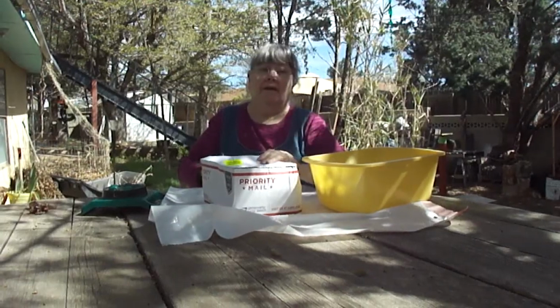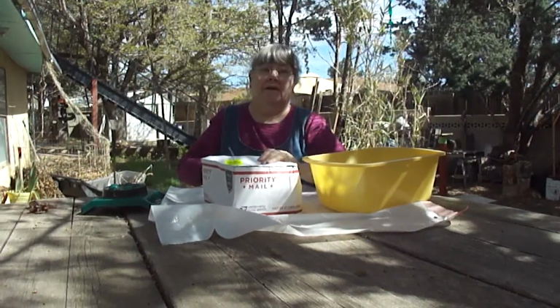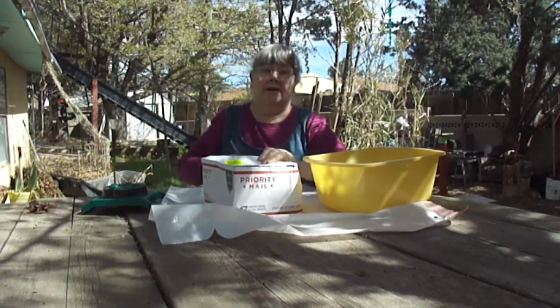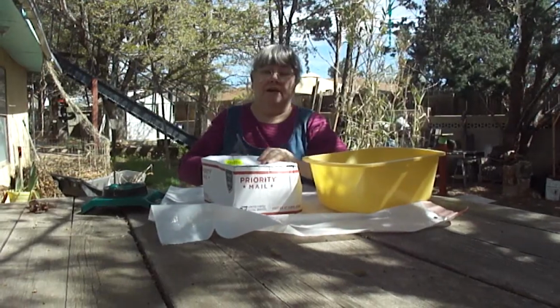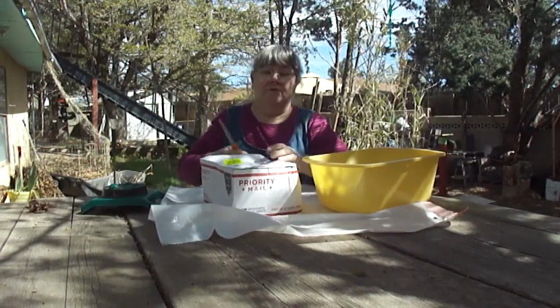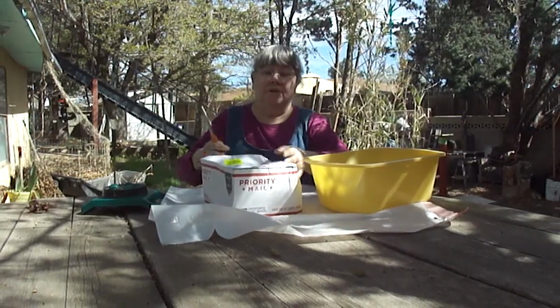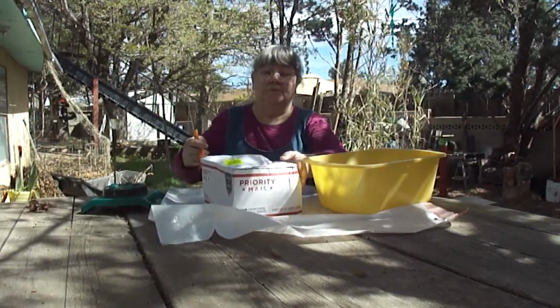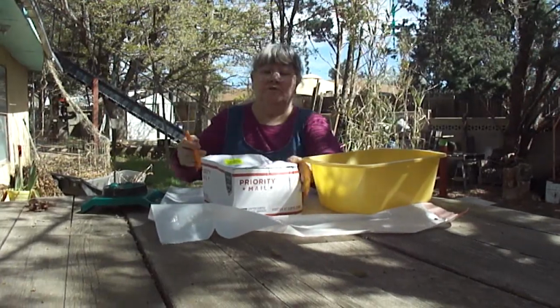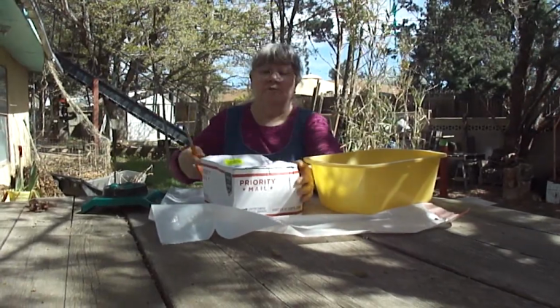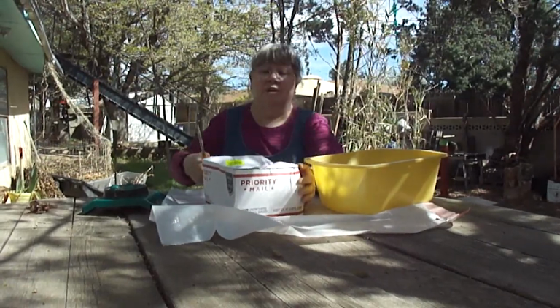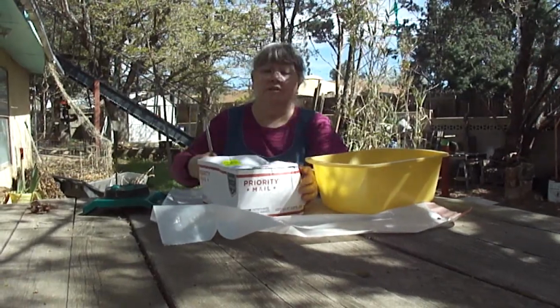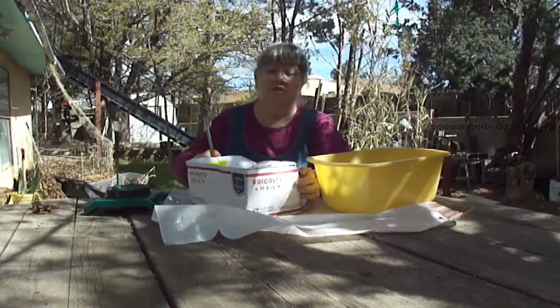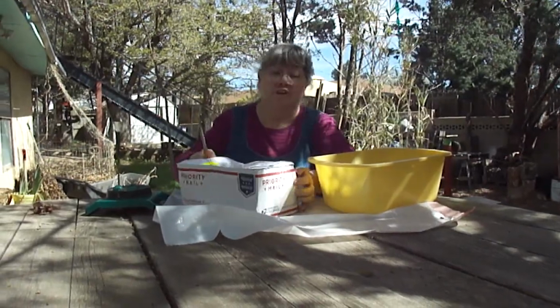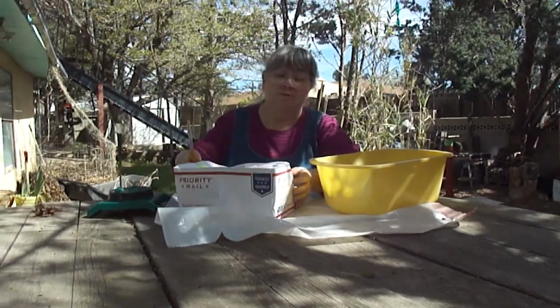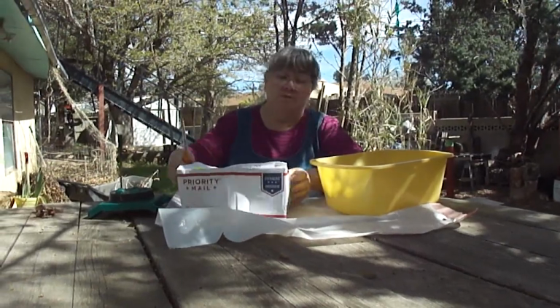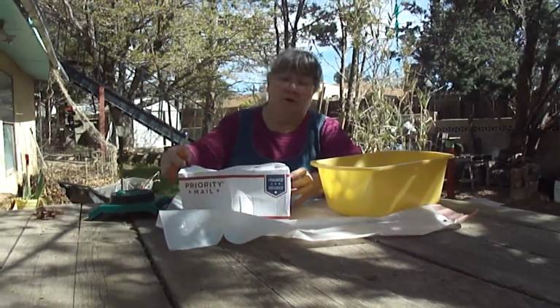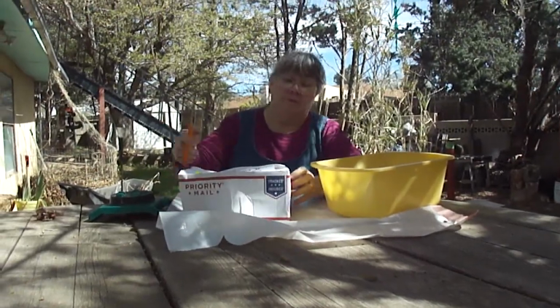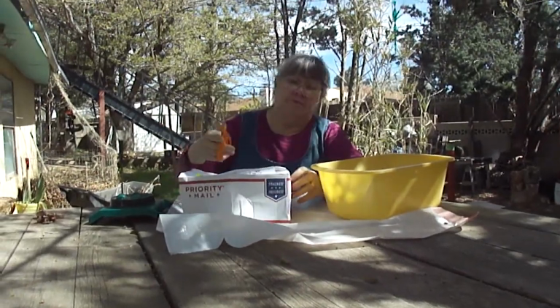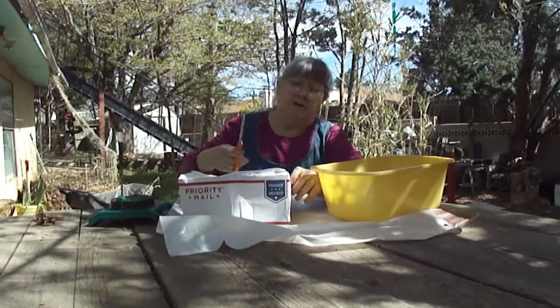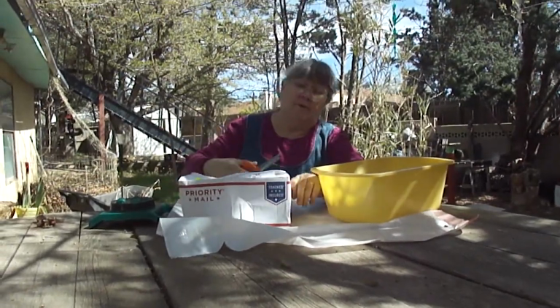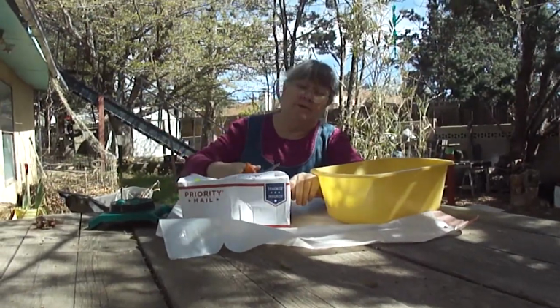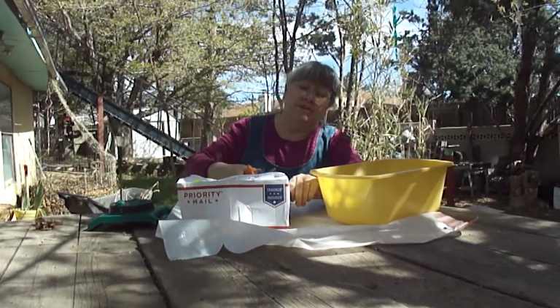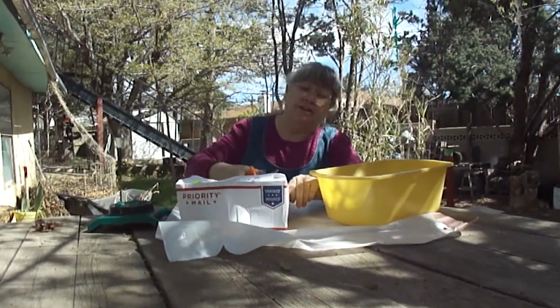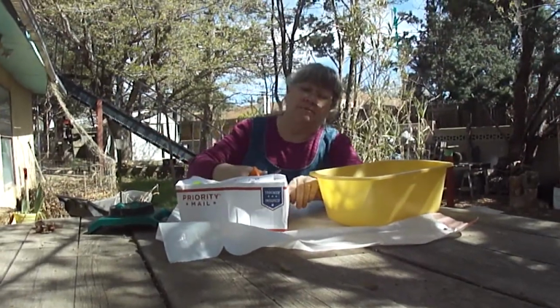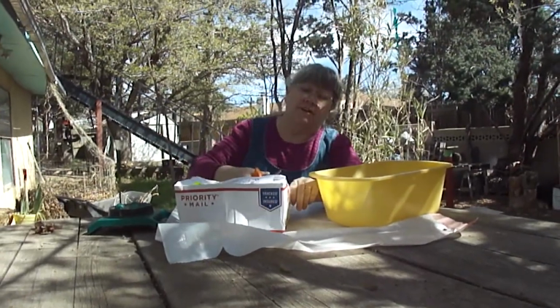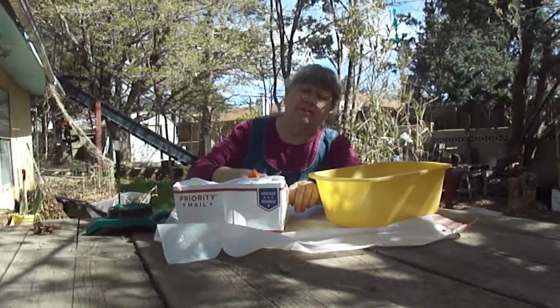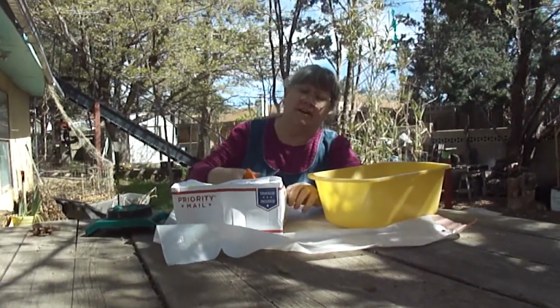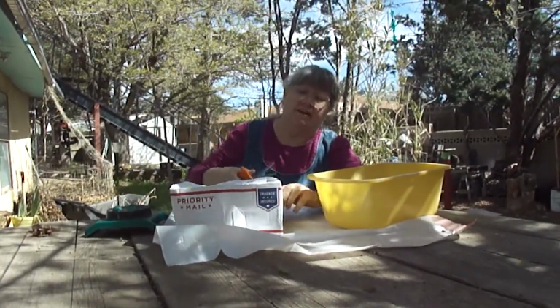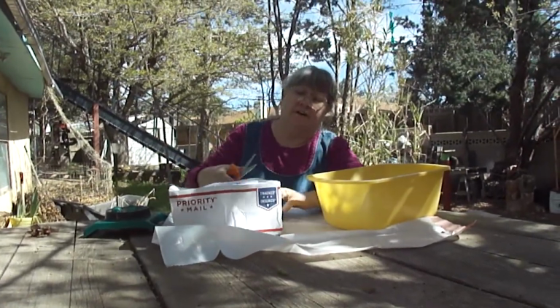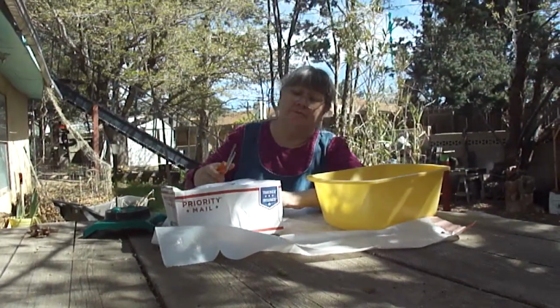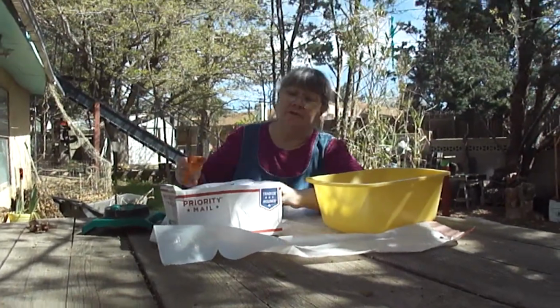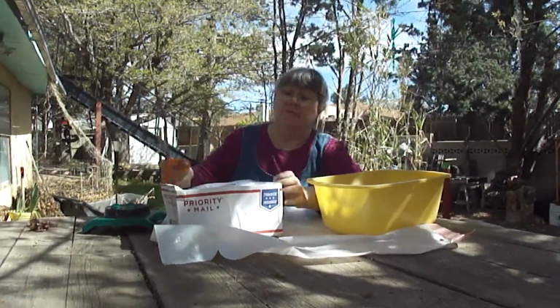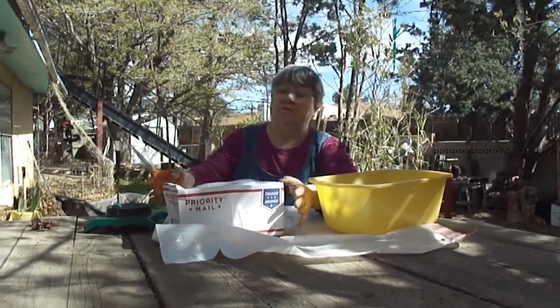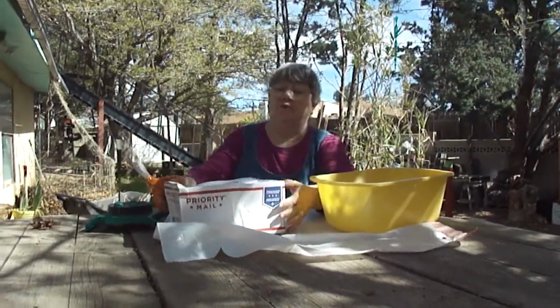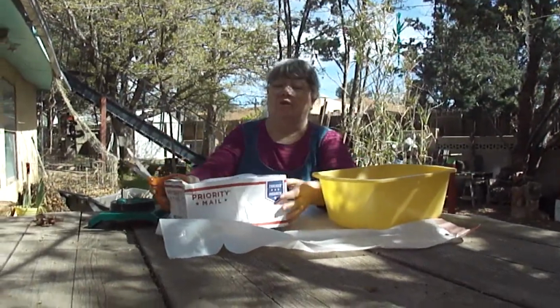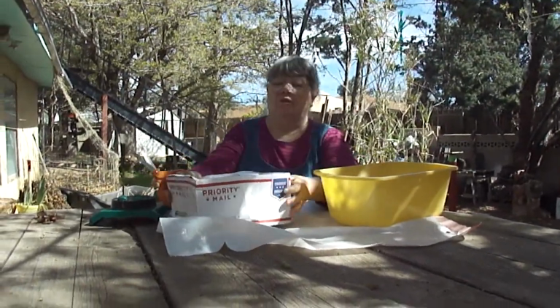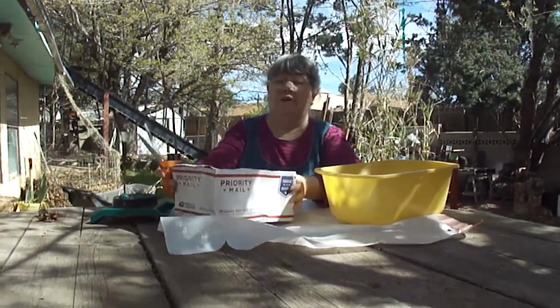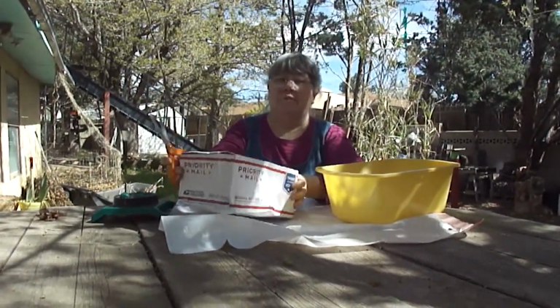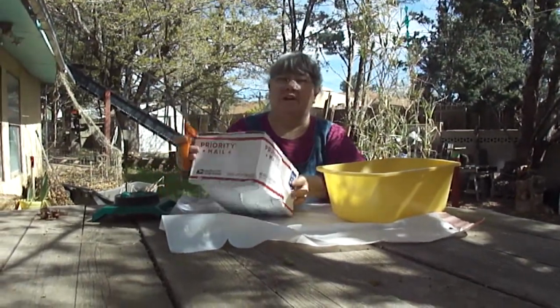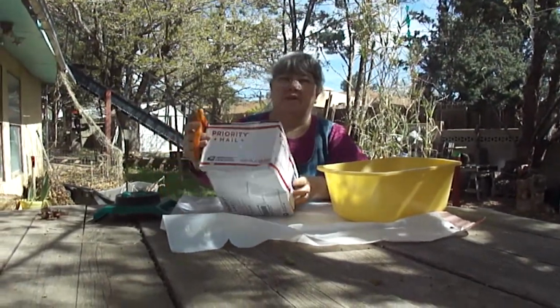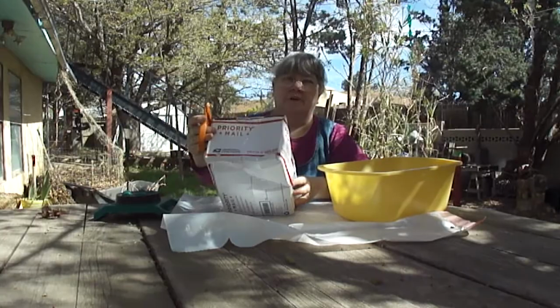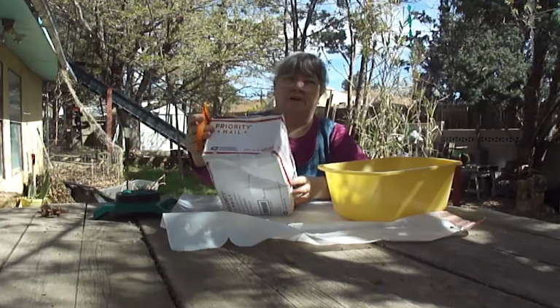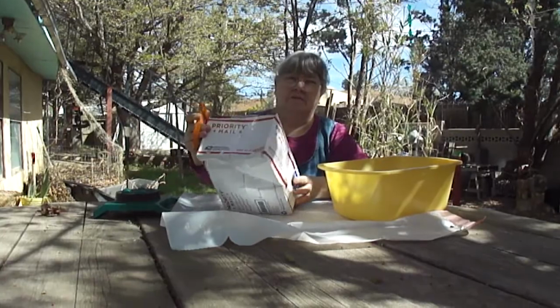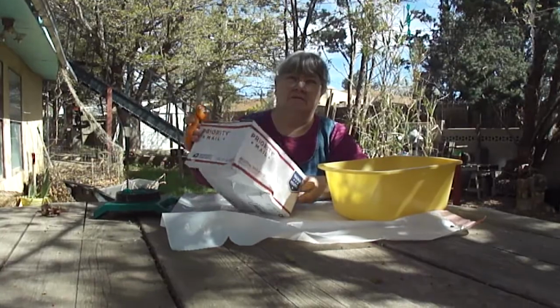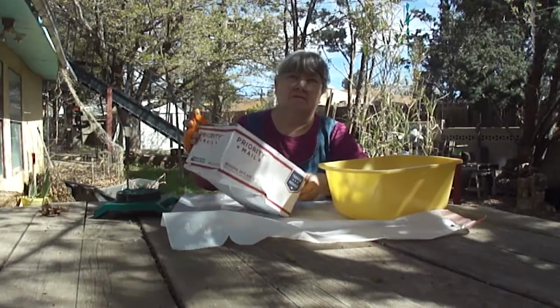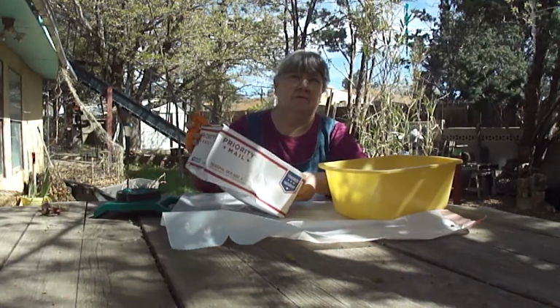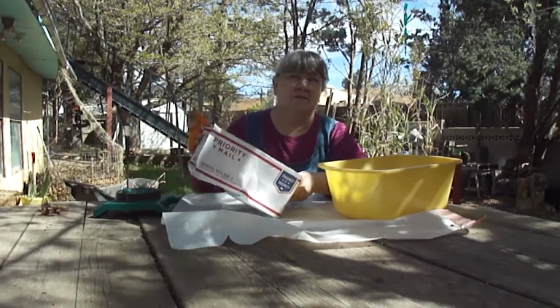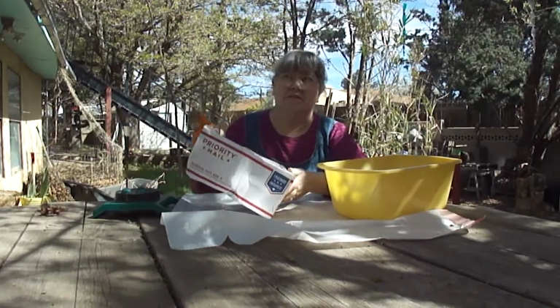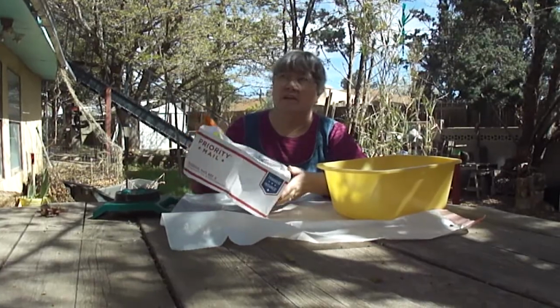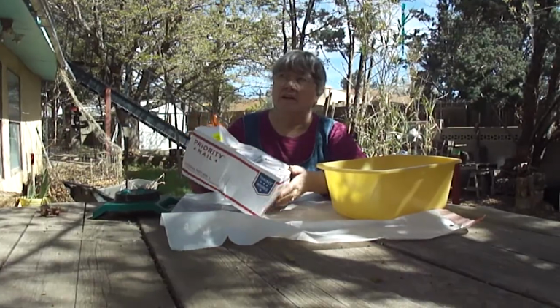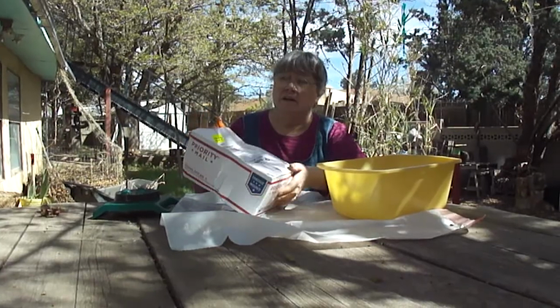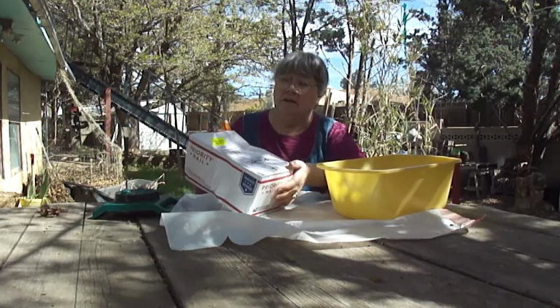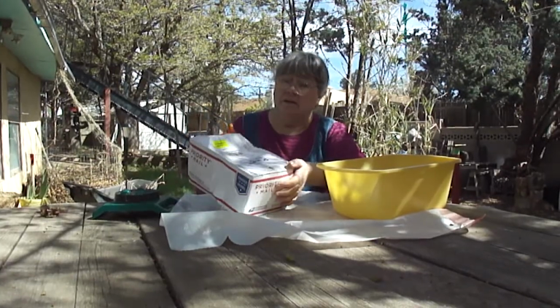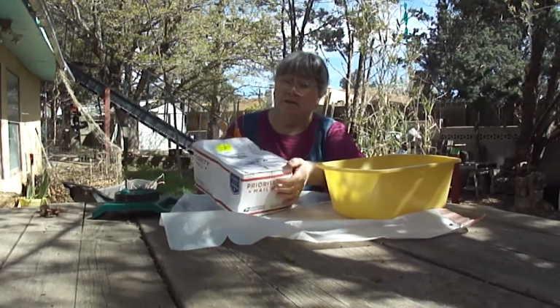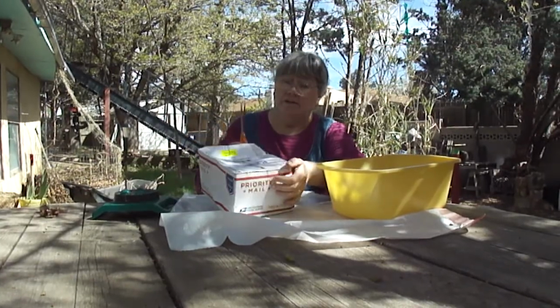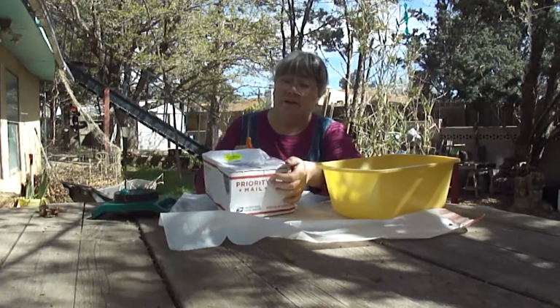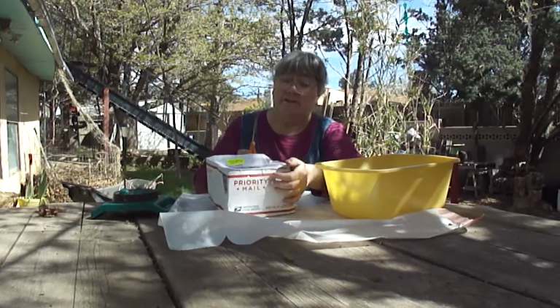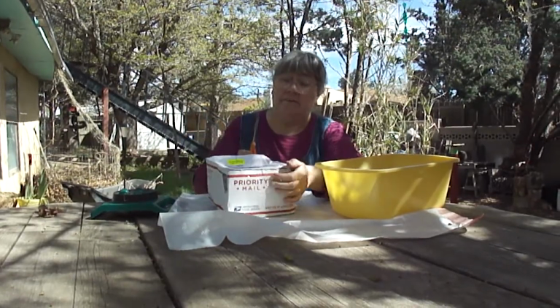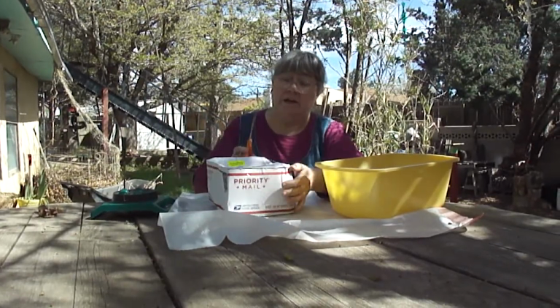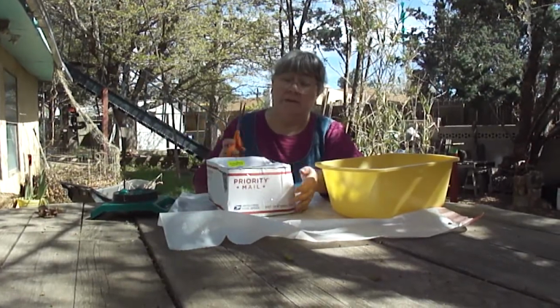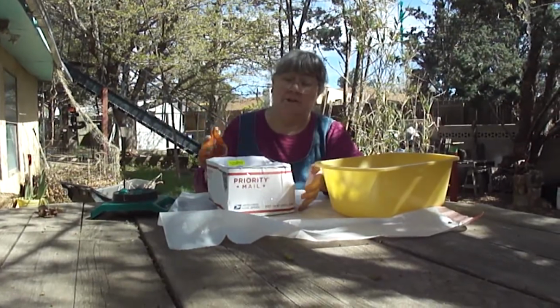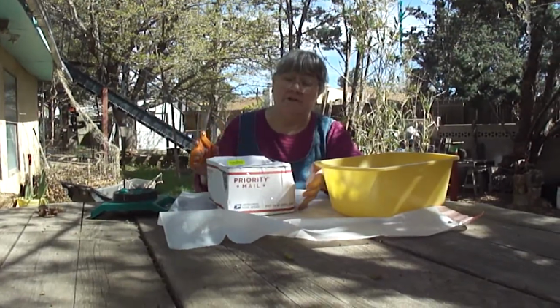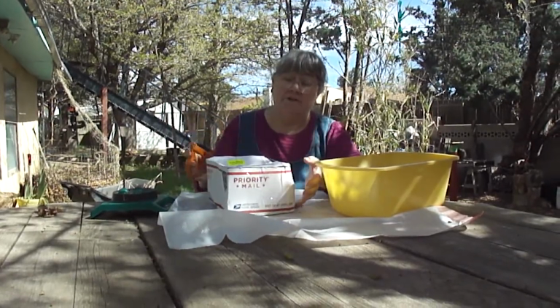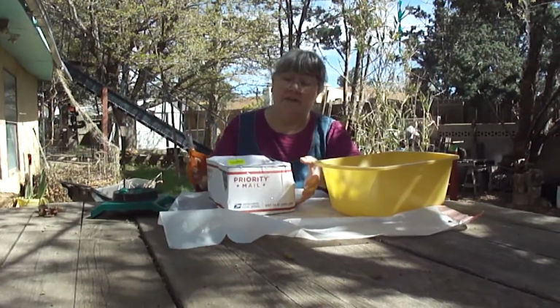I got worms from Uncle Jim's Worm Farm — it's not the place I got them from before. They mailed them on Tuesday, and today is Thursday.